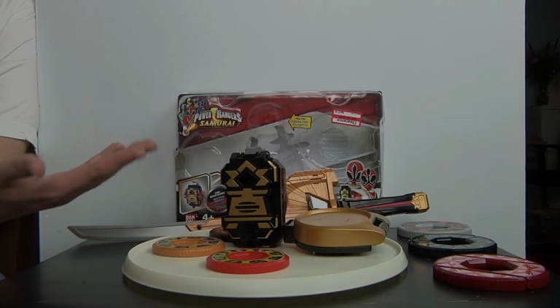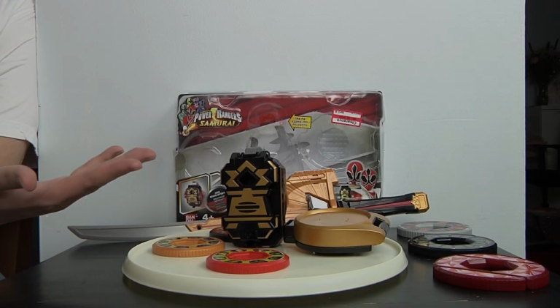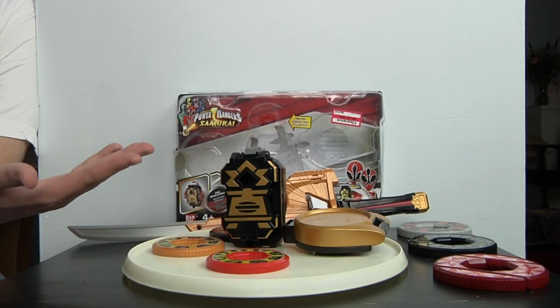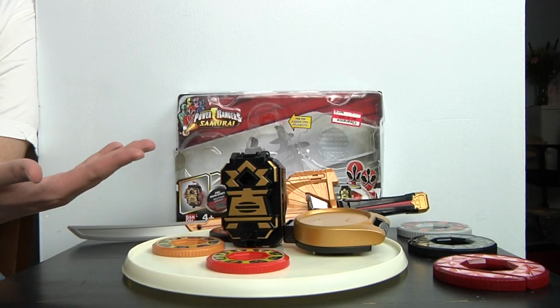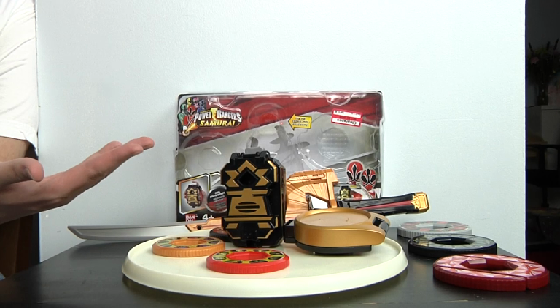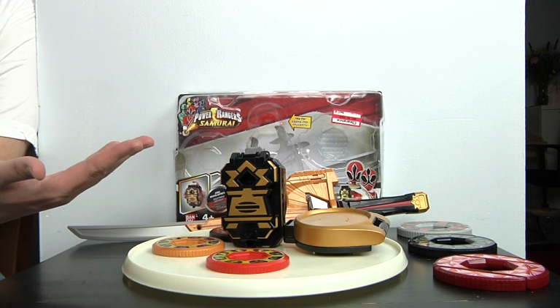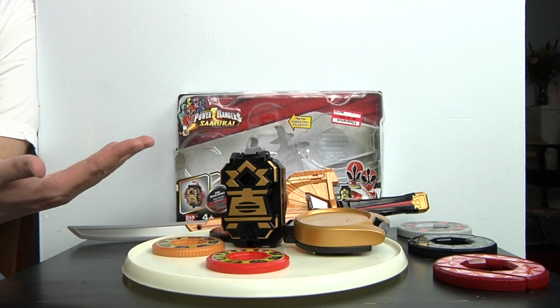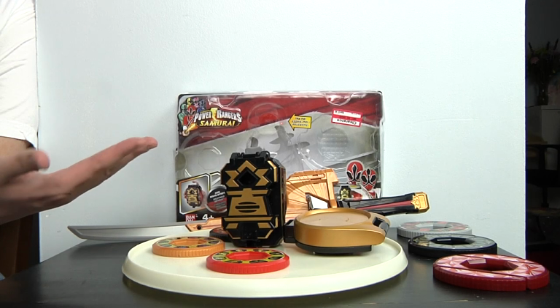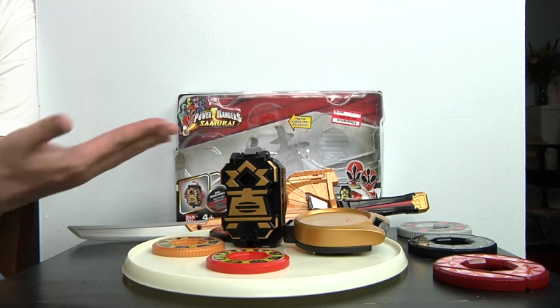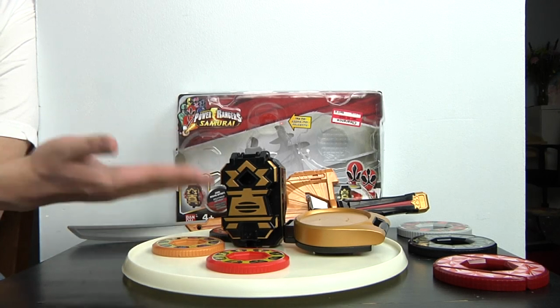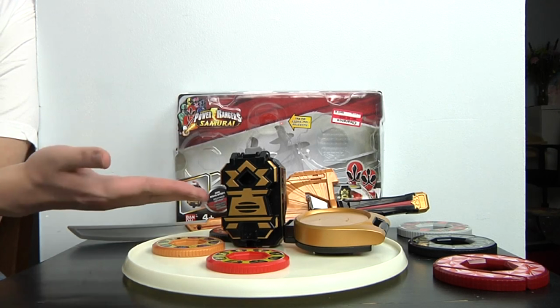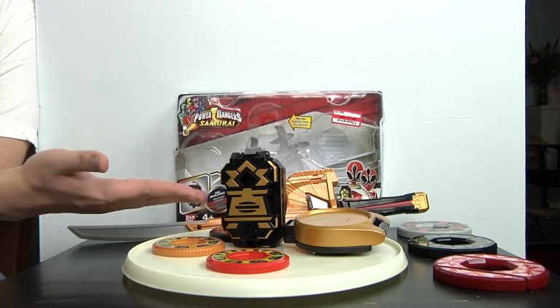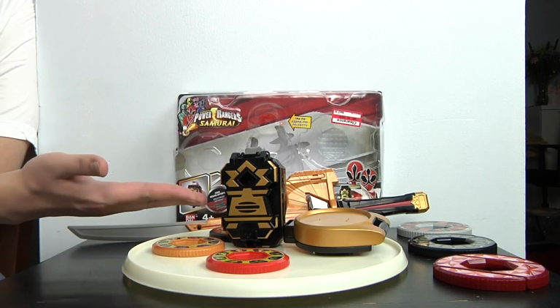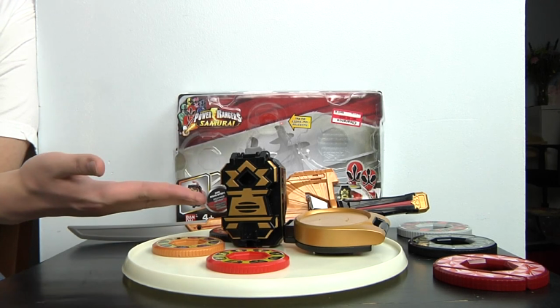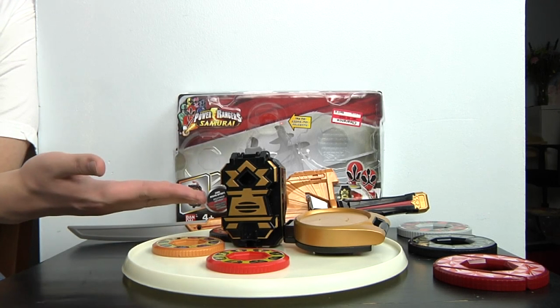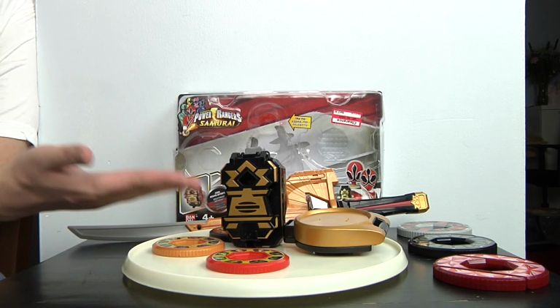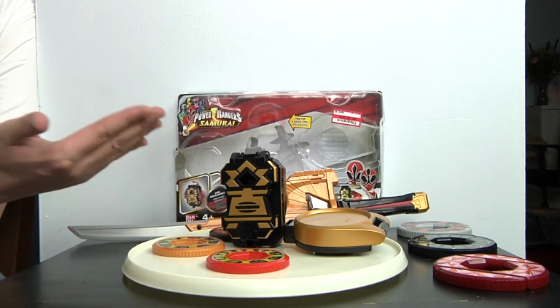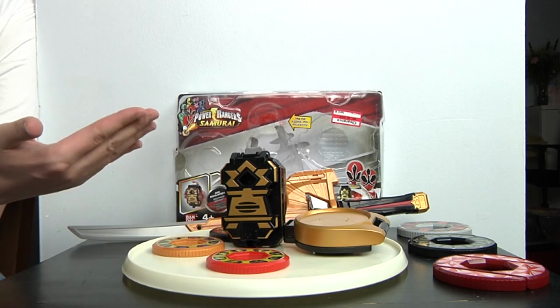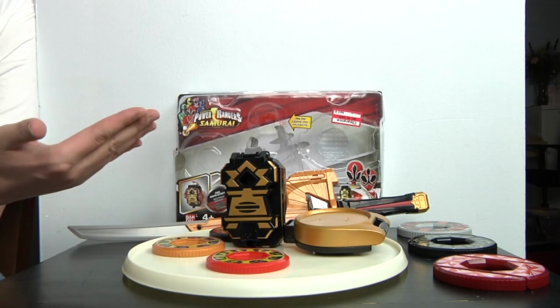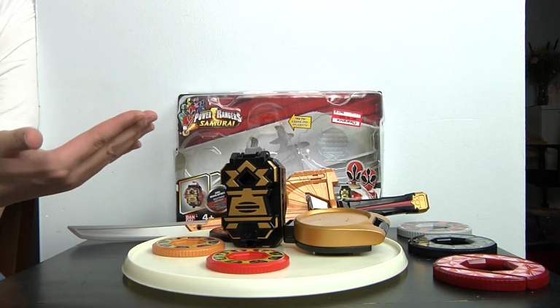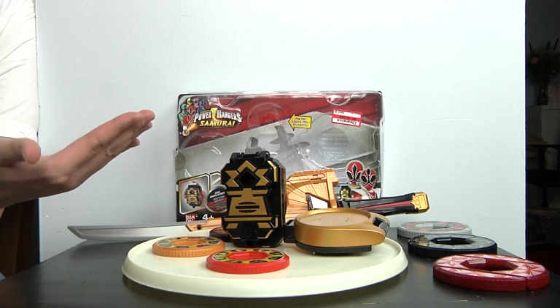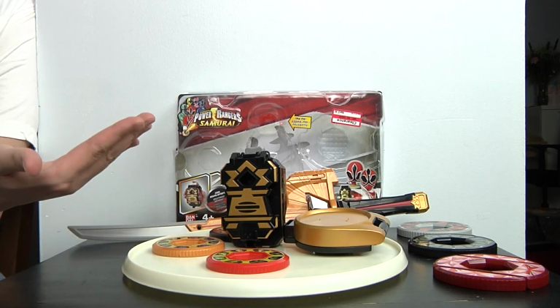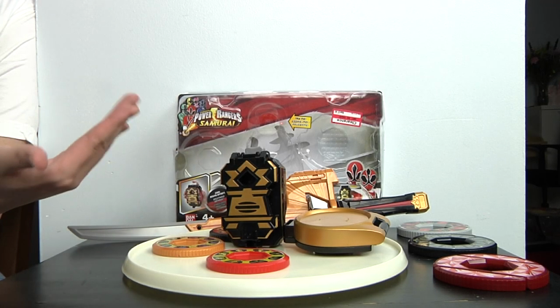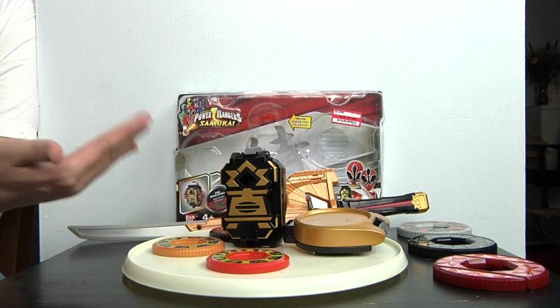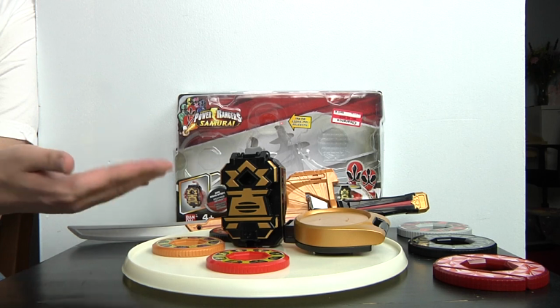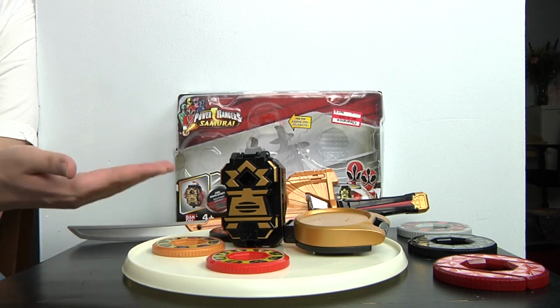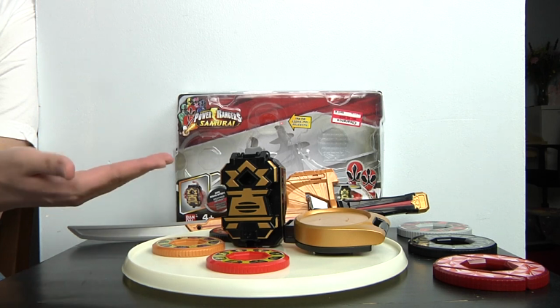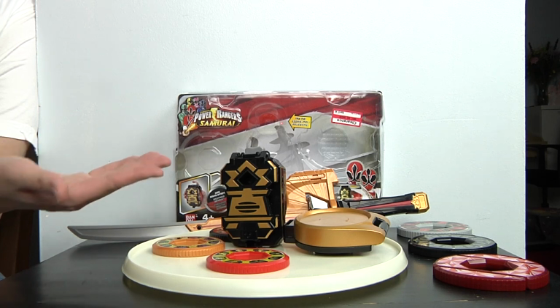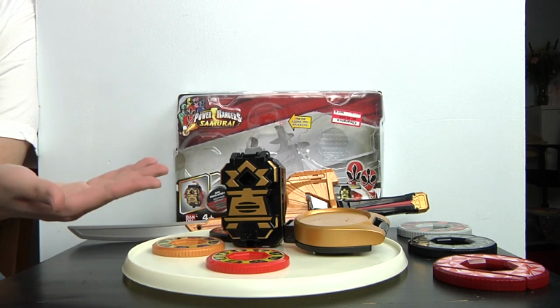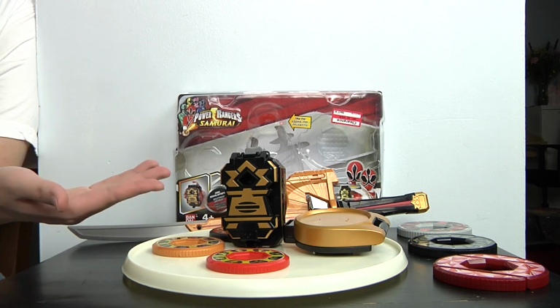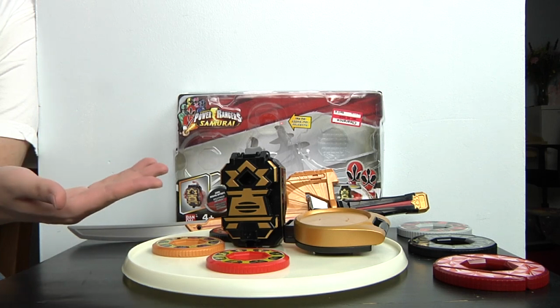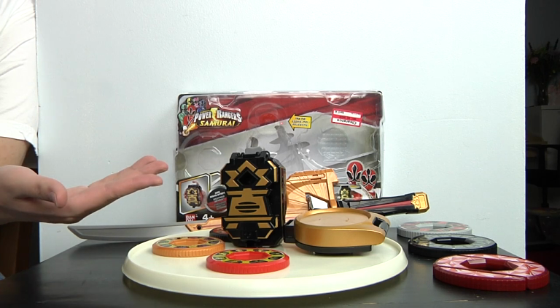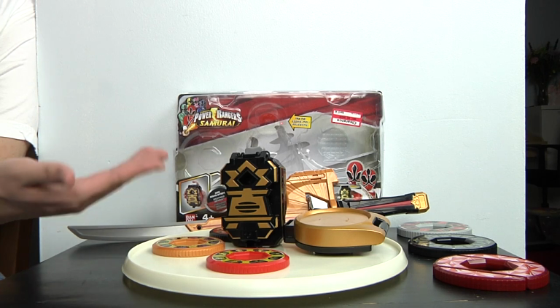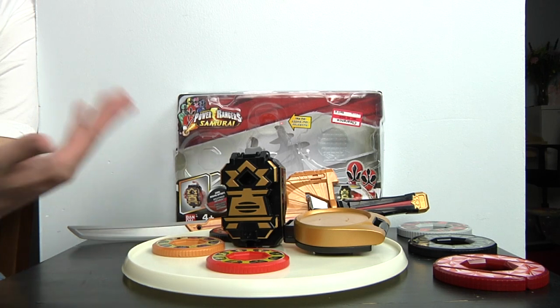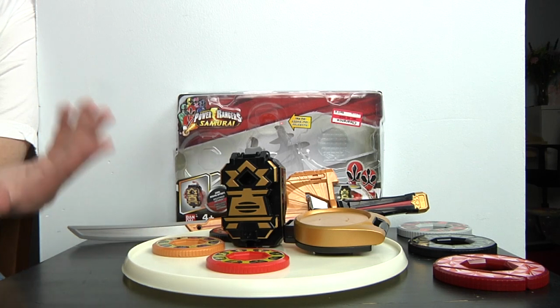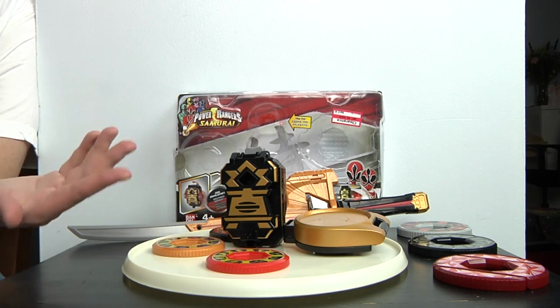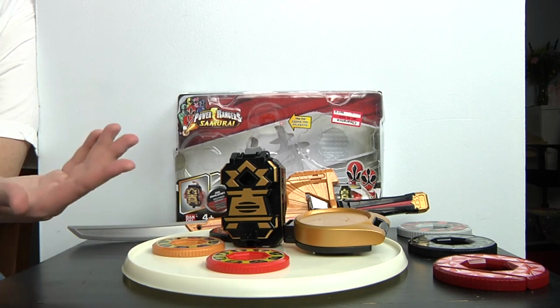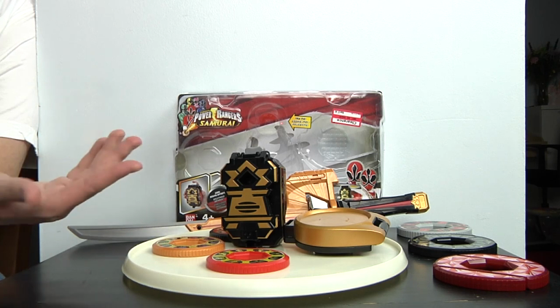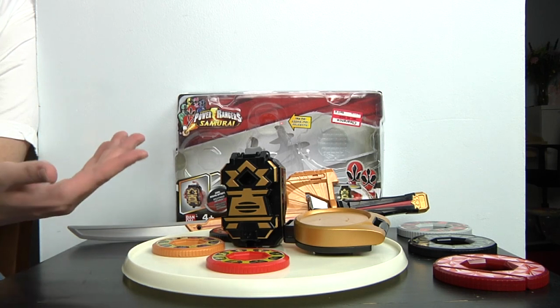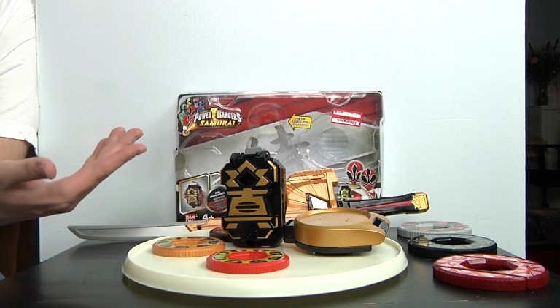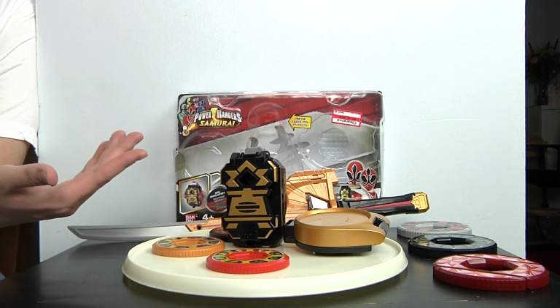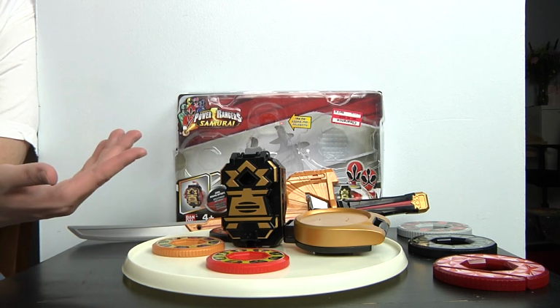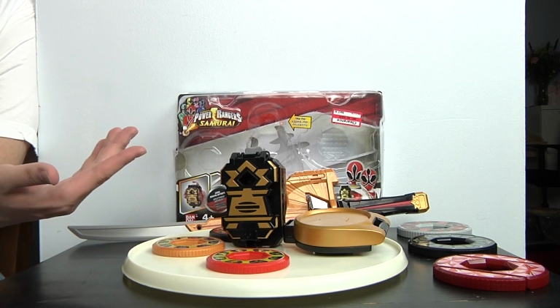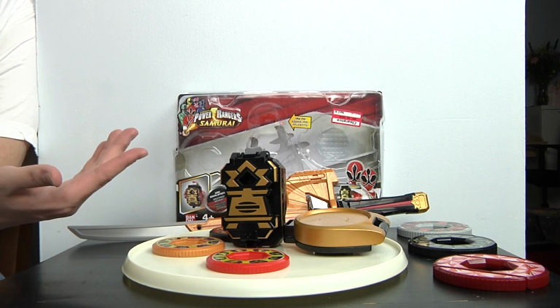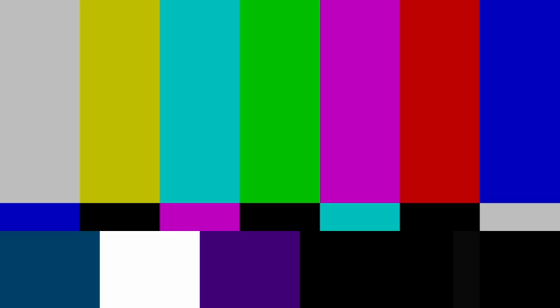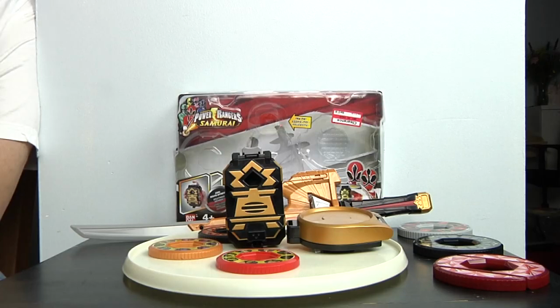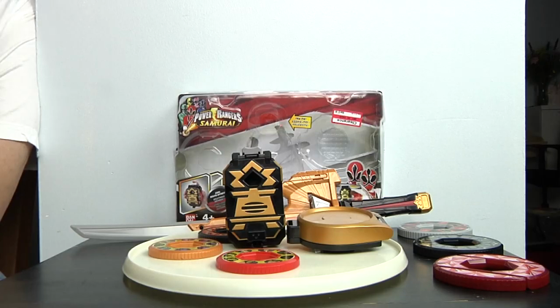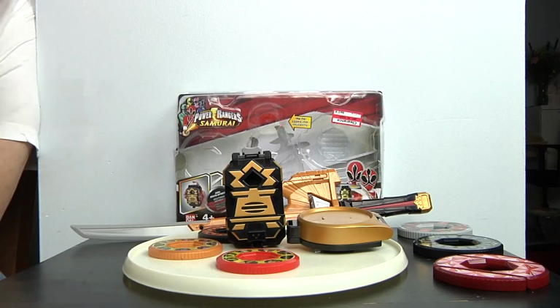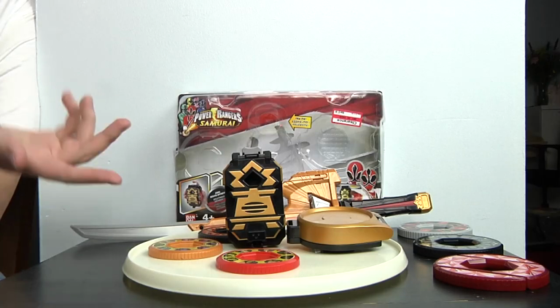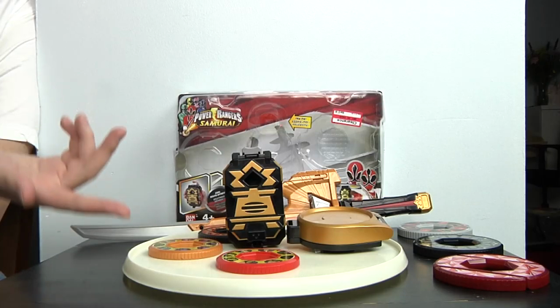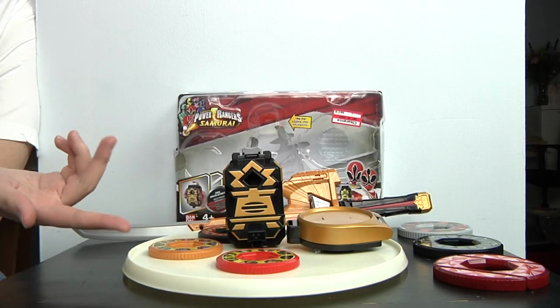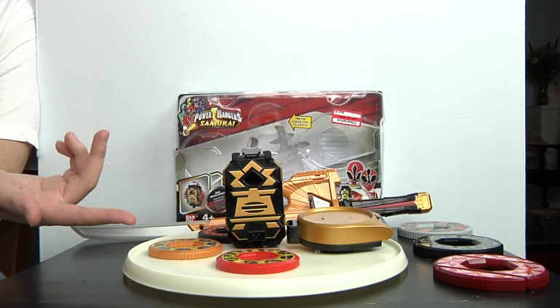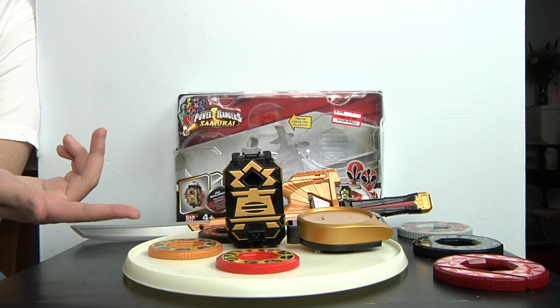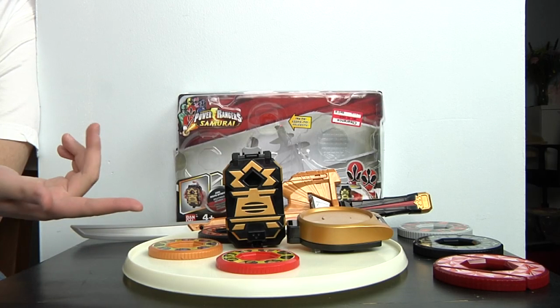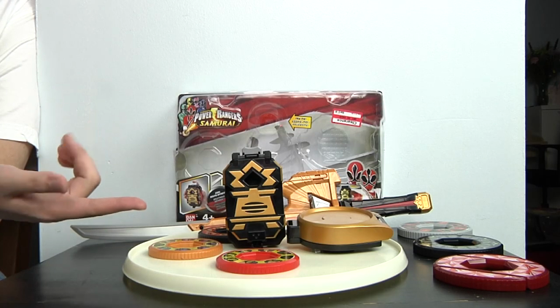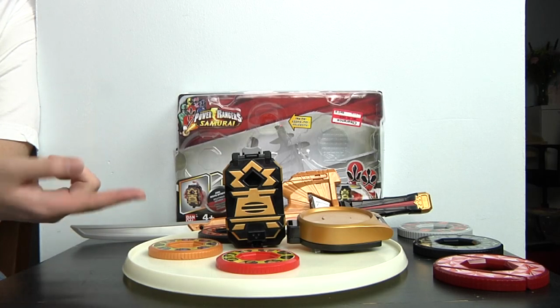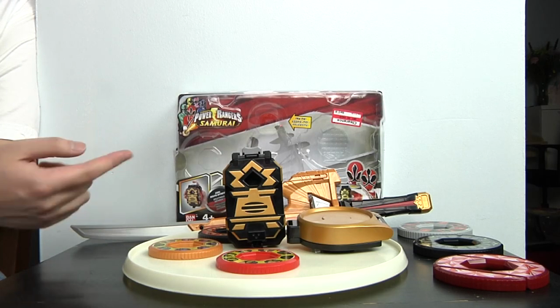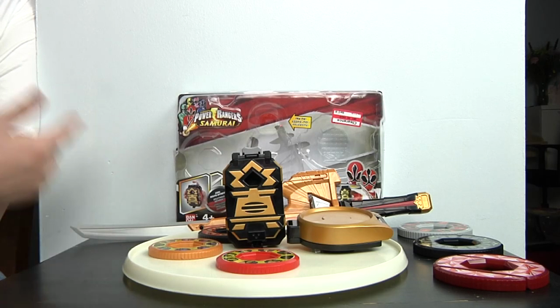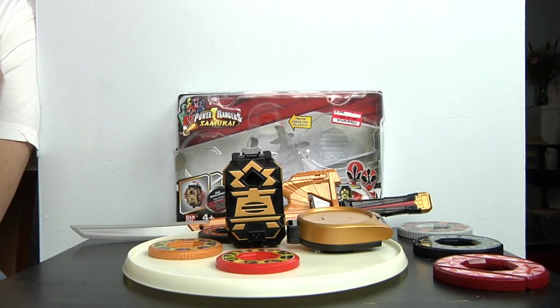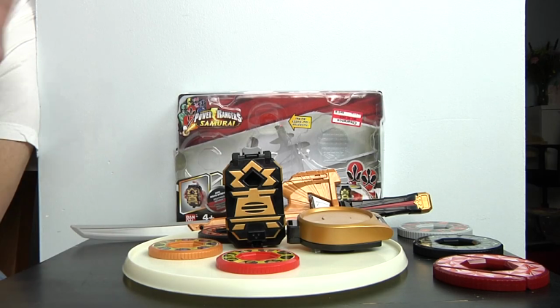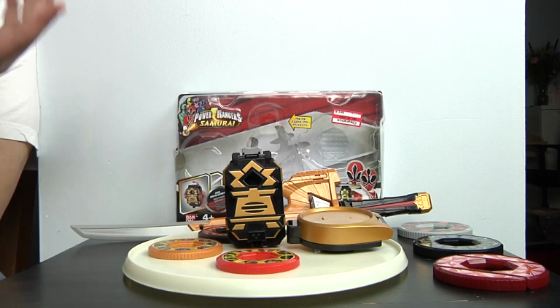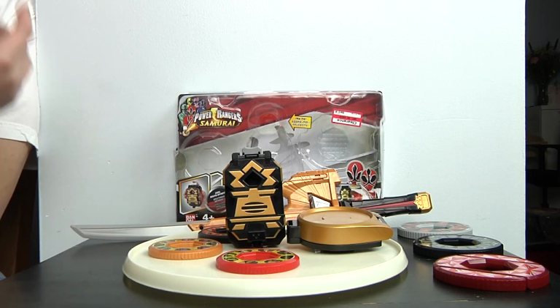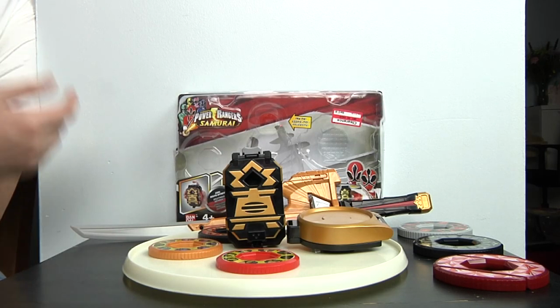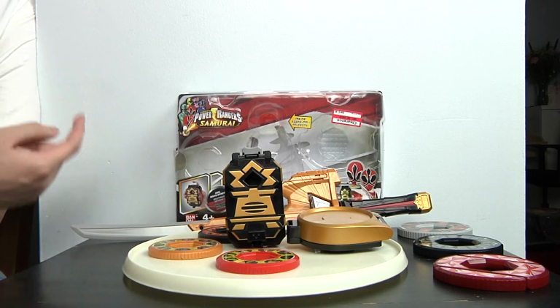Also, the Black Box uses watch batteries, or button batteries as you call them. But yeah, that's it for the review.